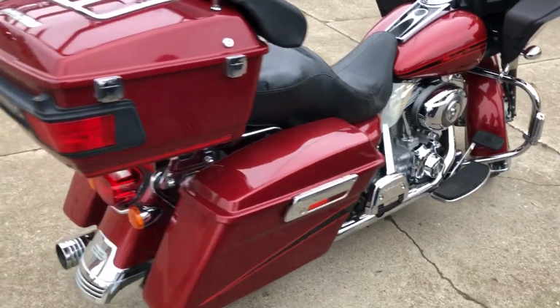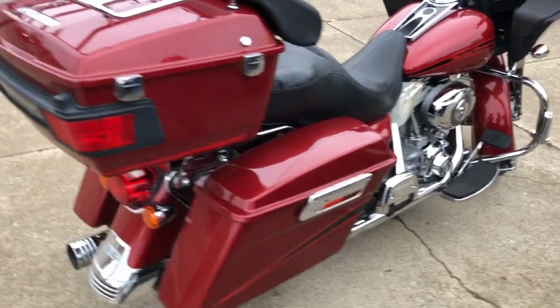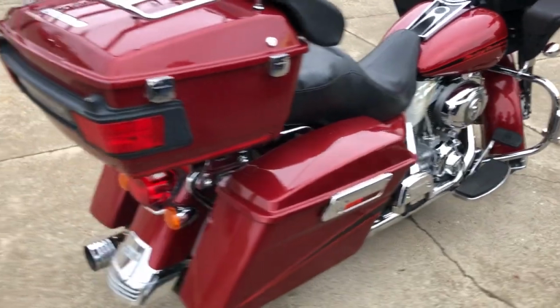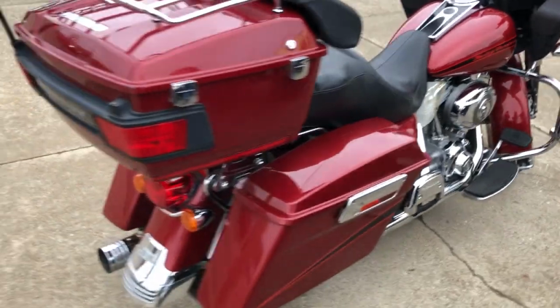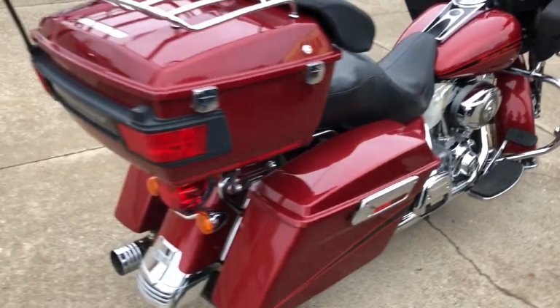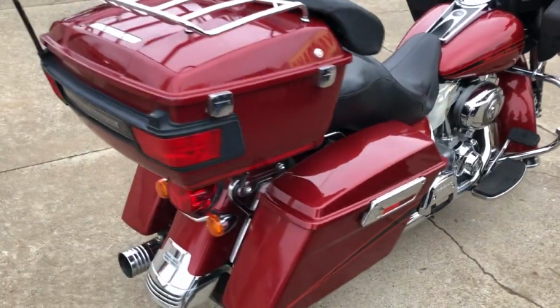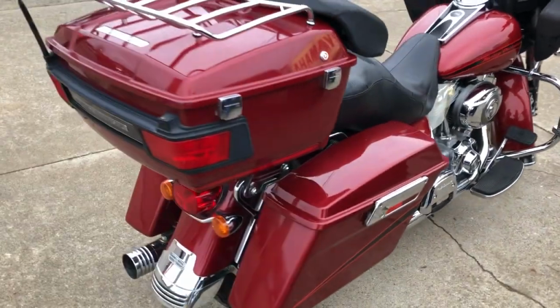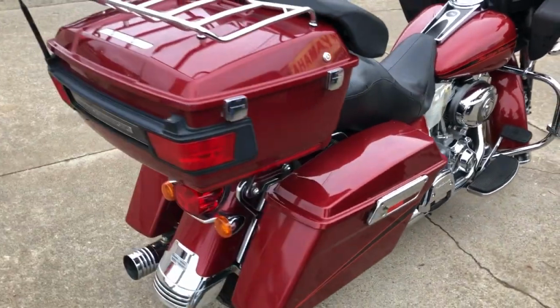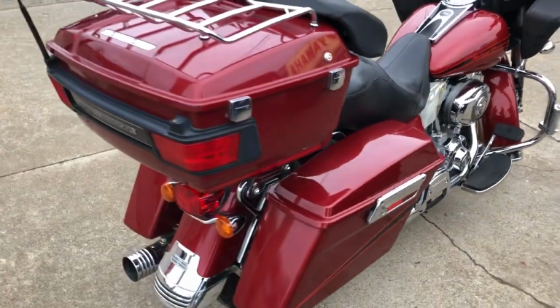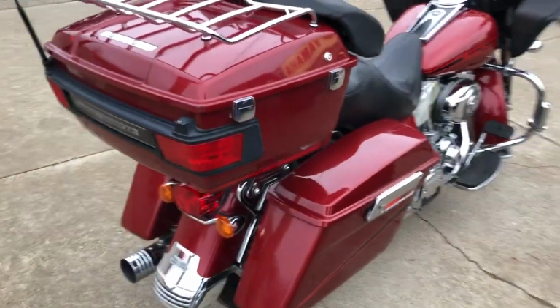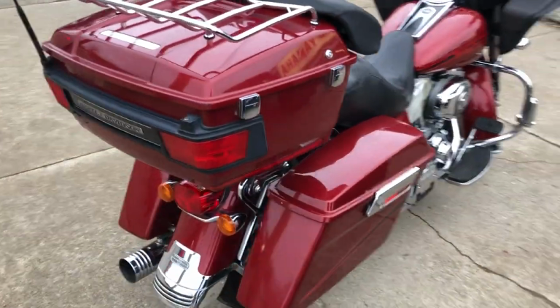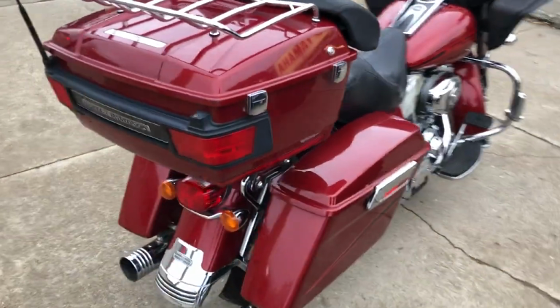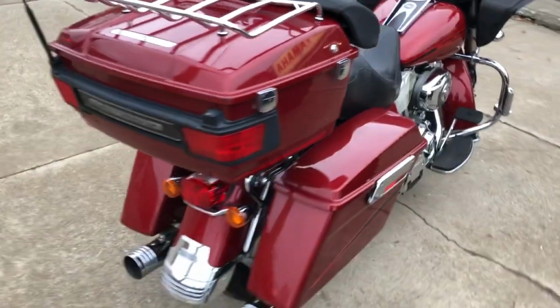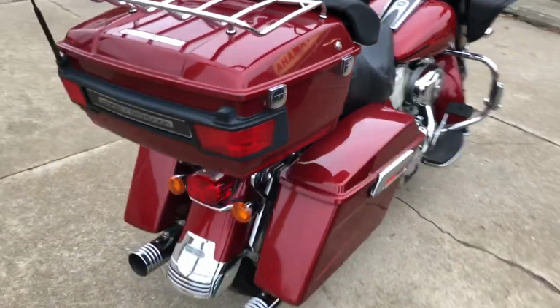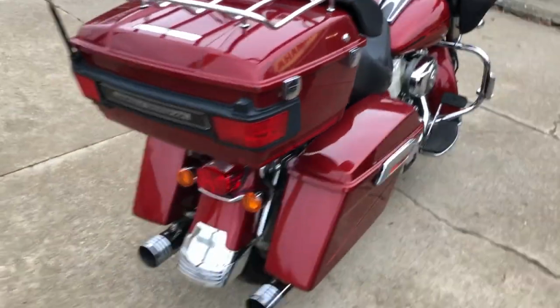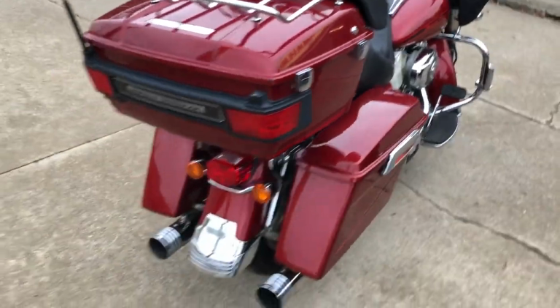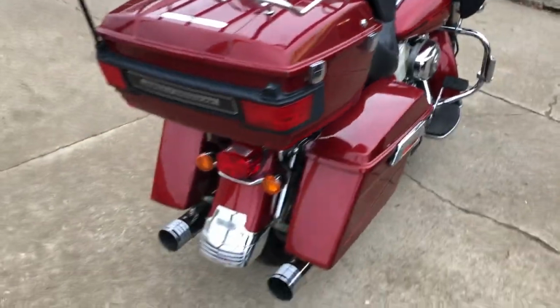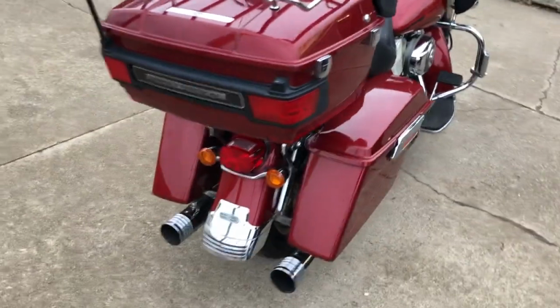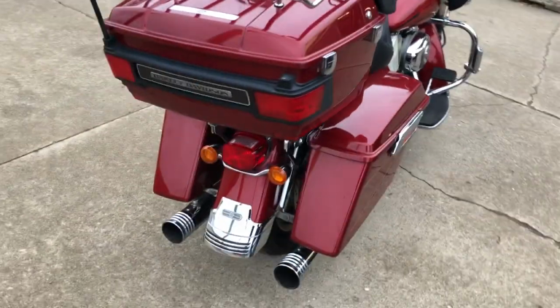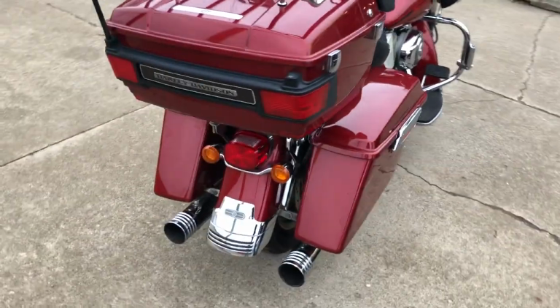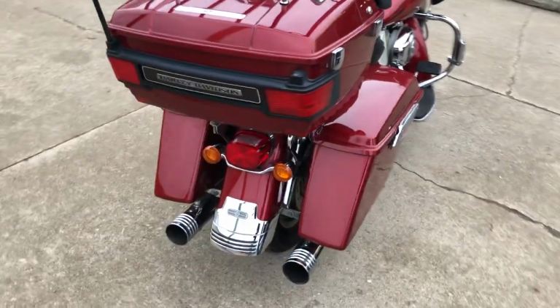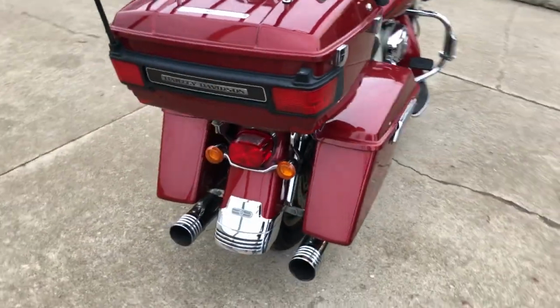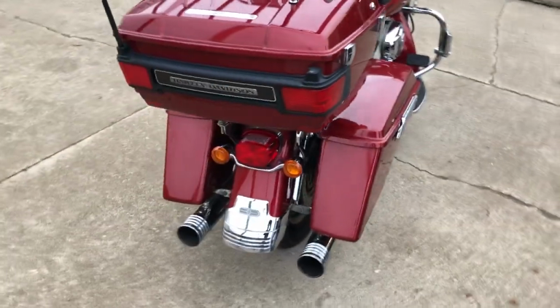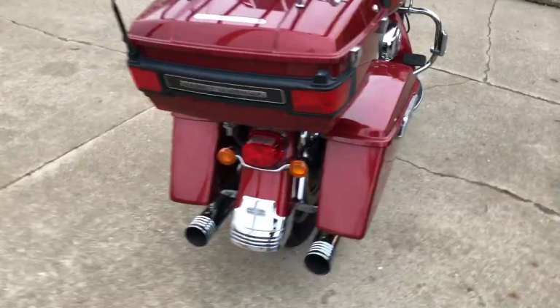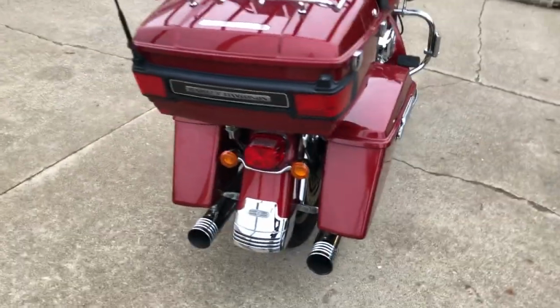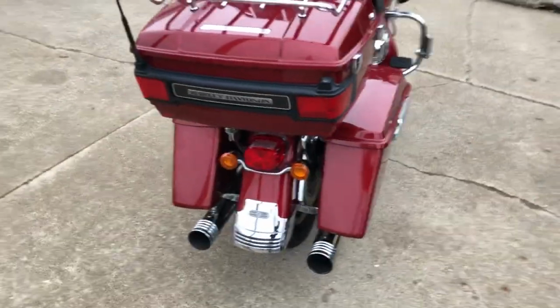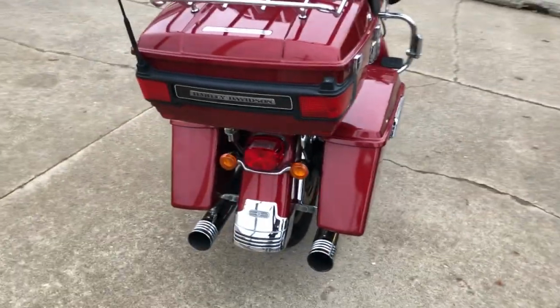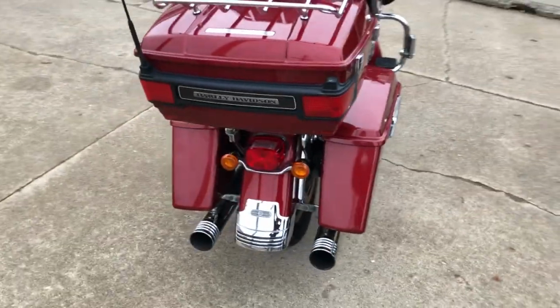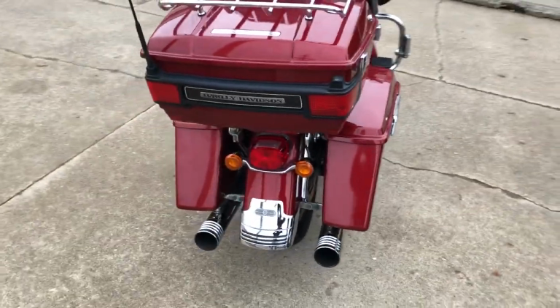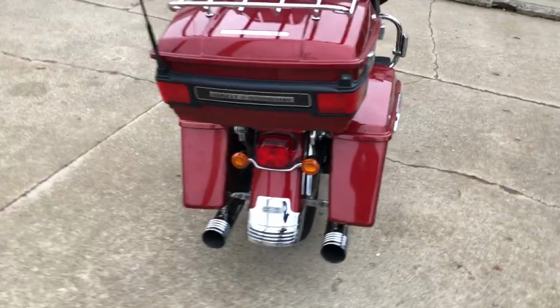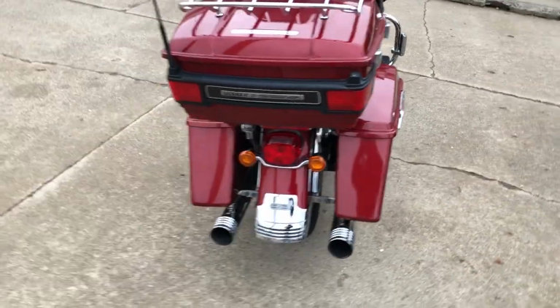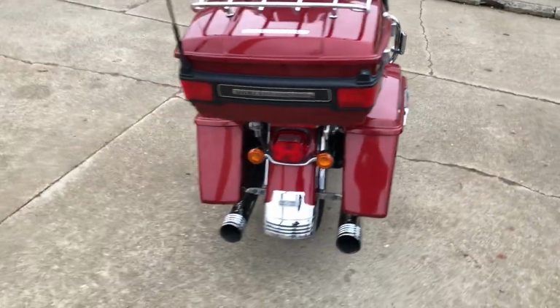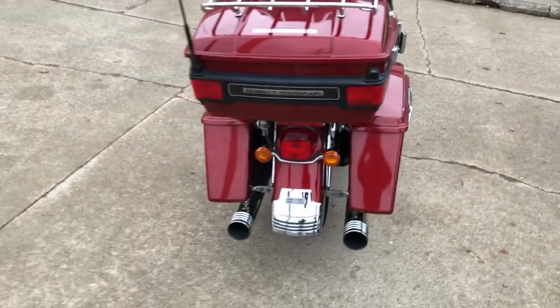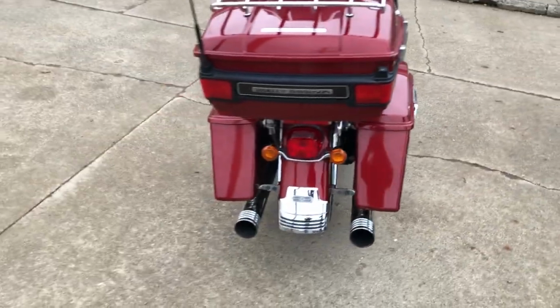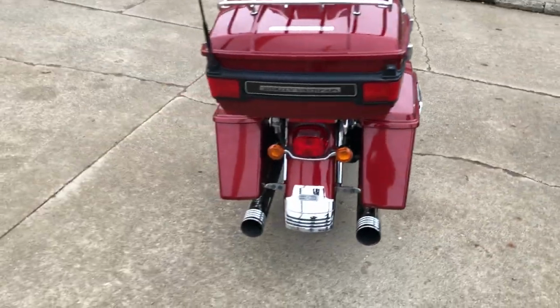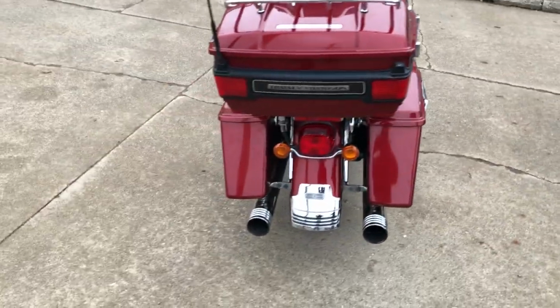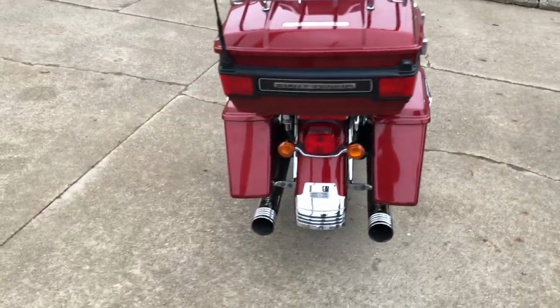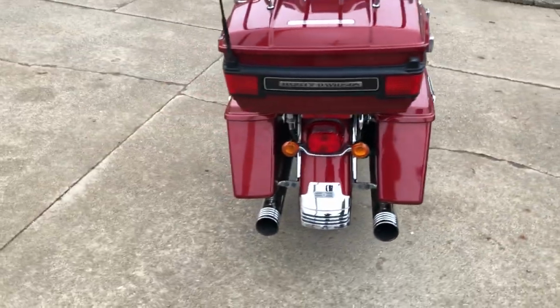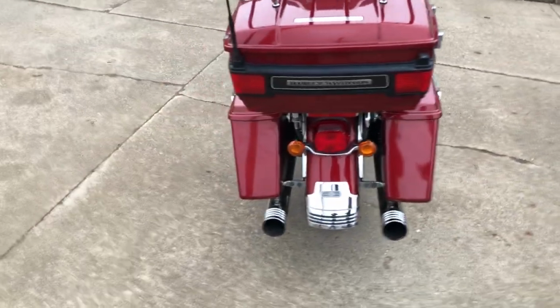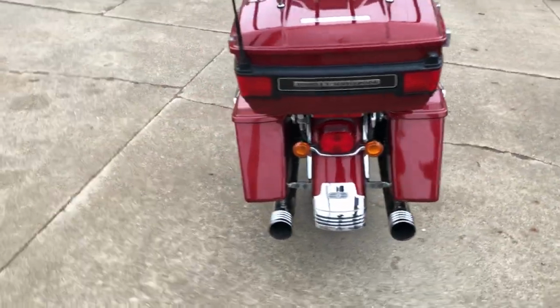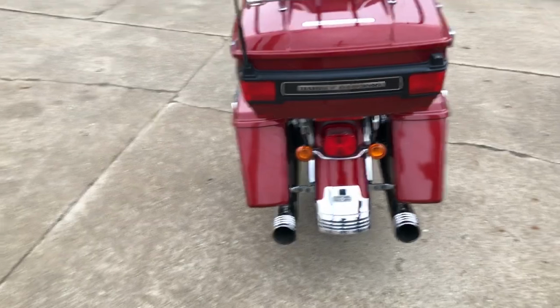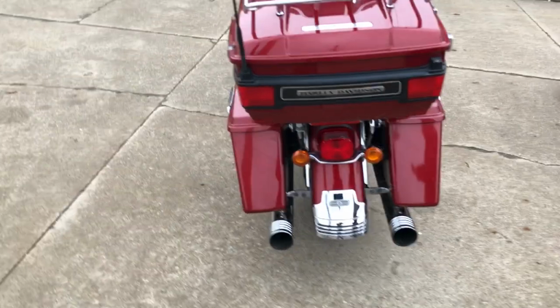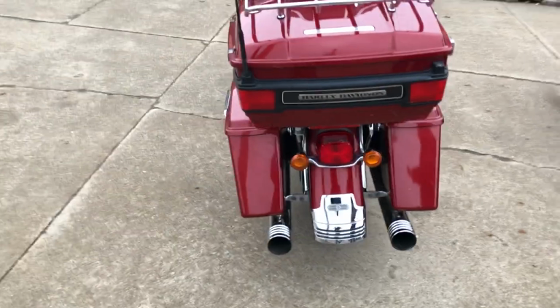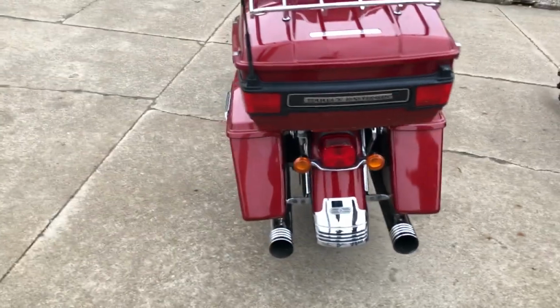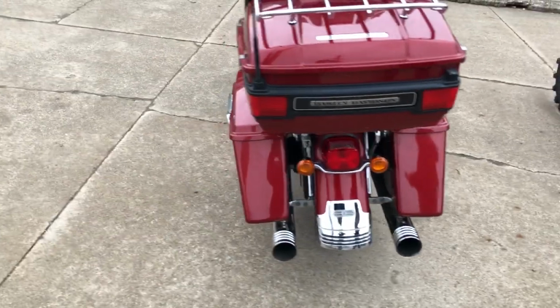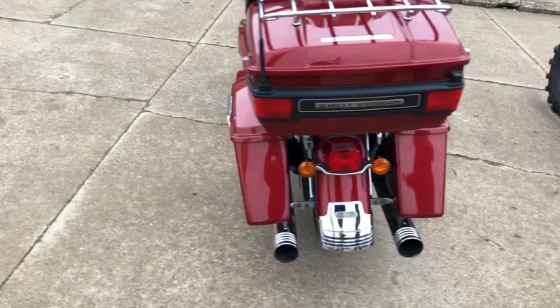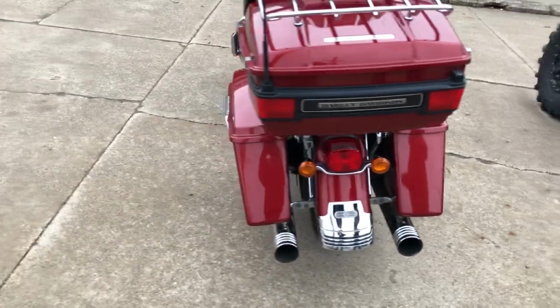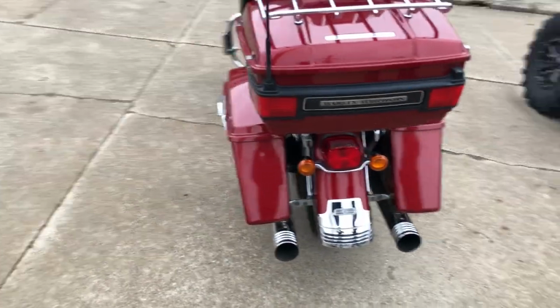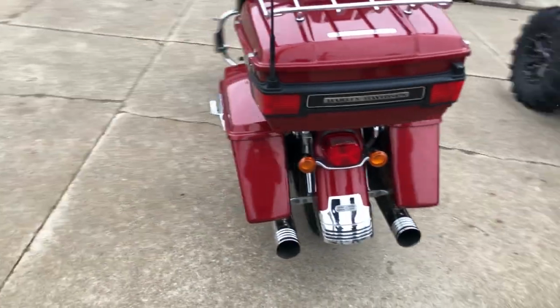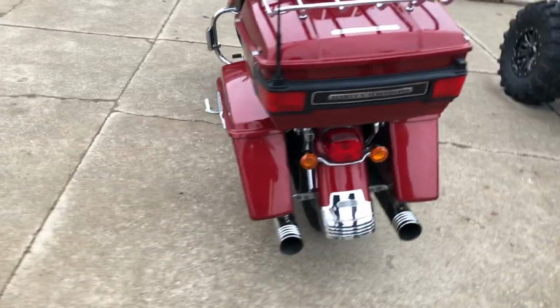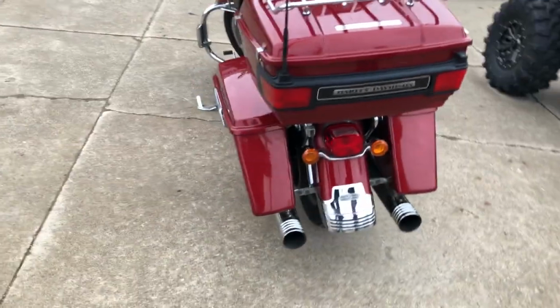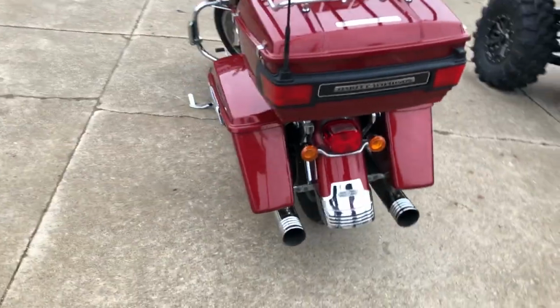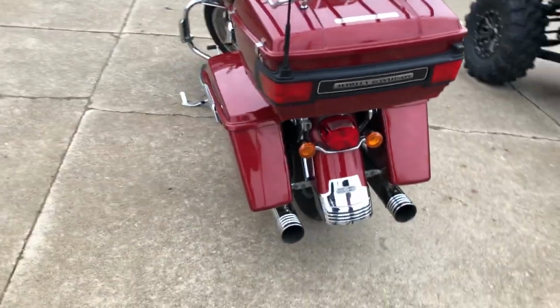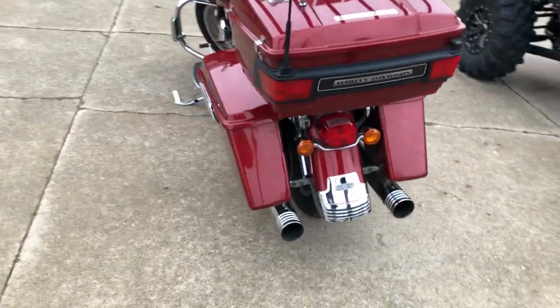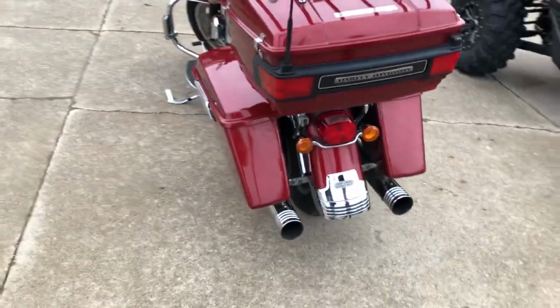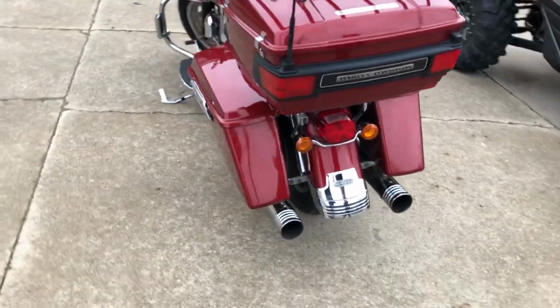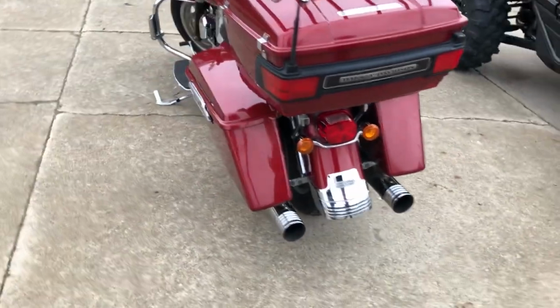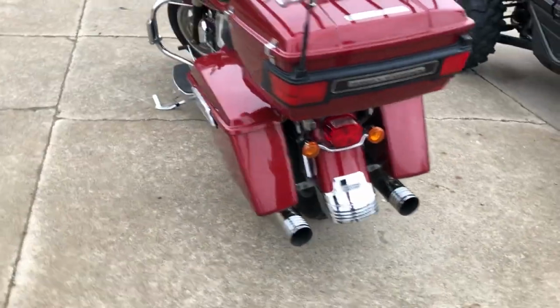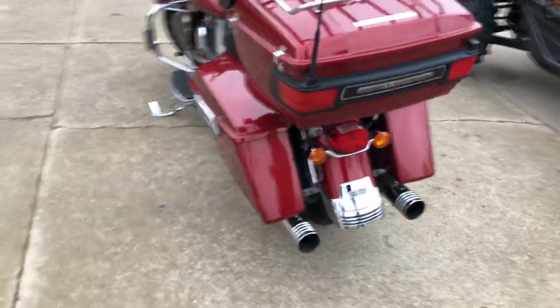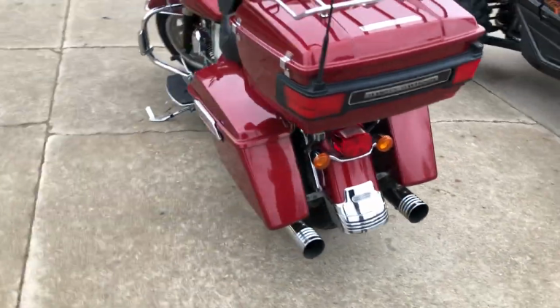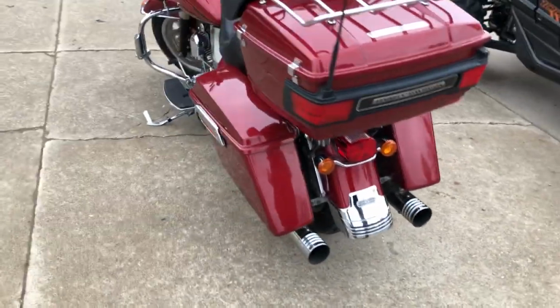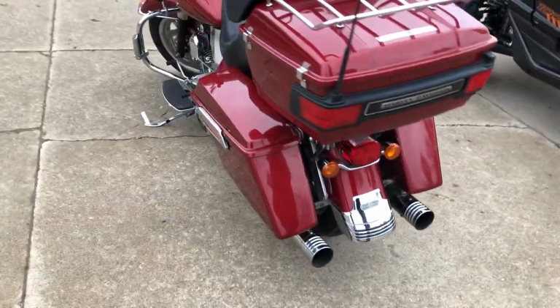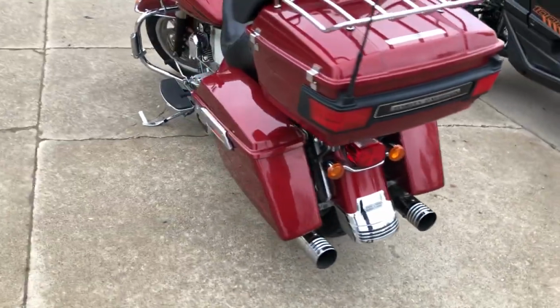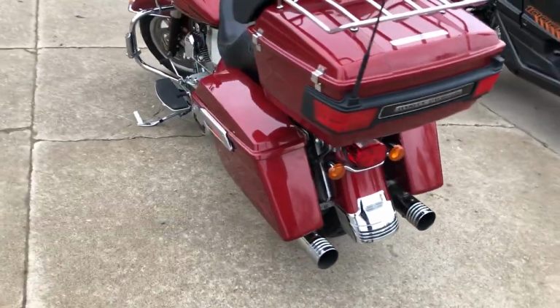It's just been serviced at the dealership, inspected, all fluids changed and ready to ride. It's a great bike for the money.